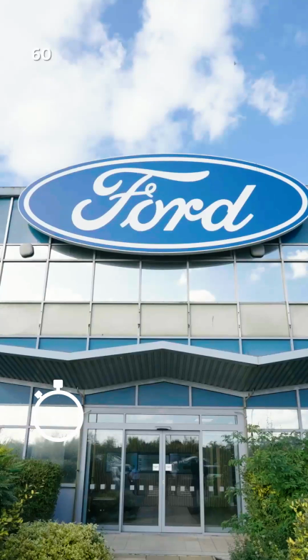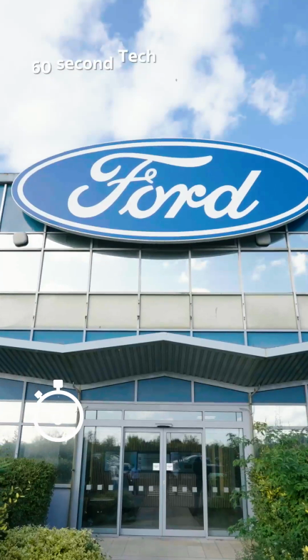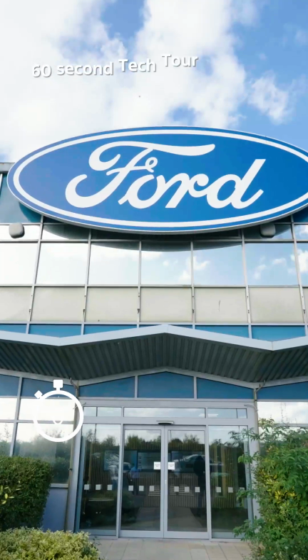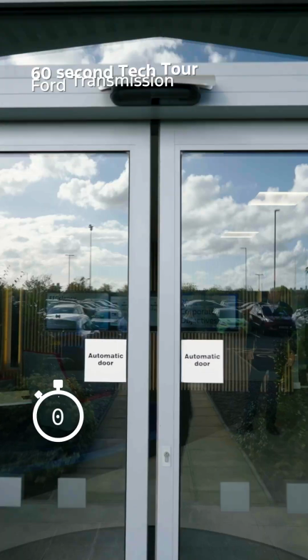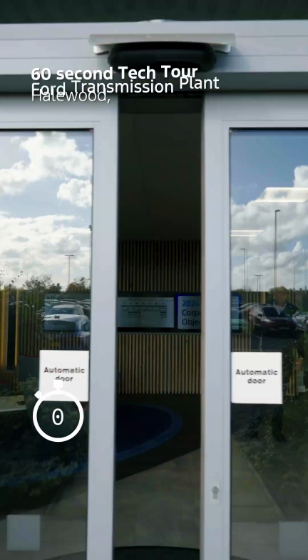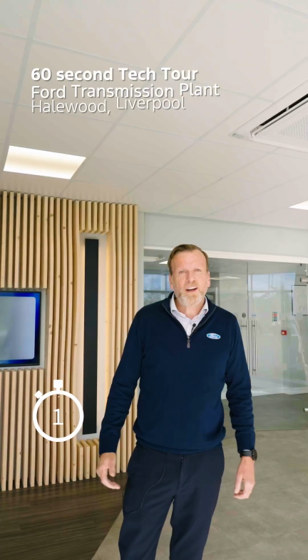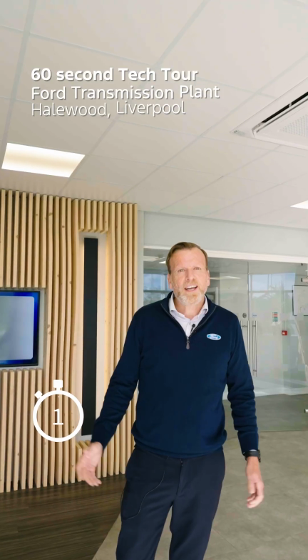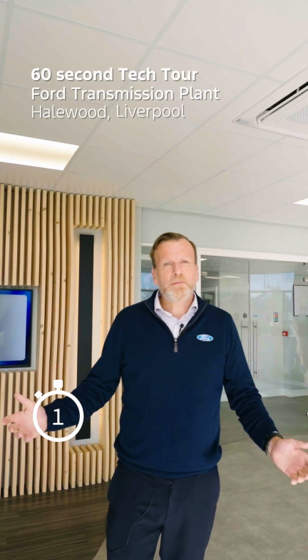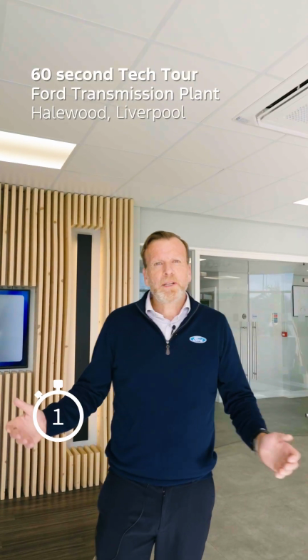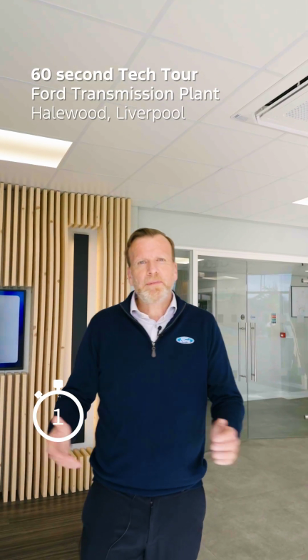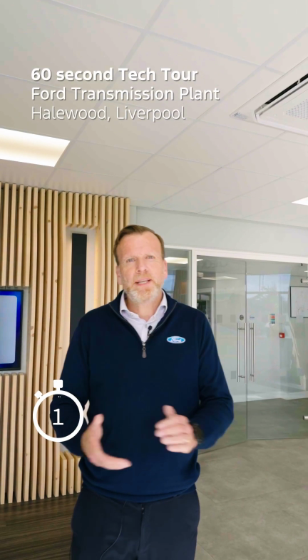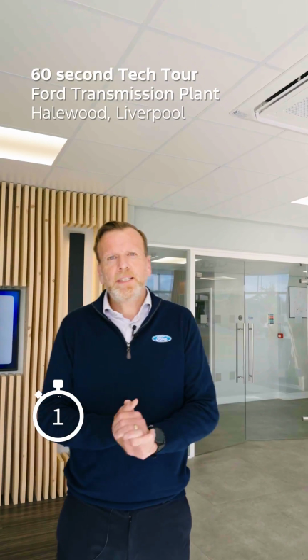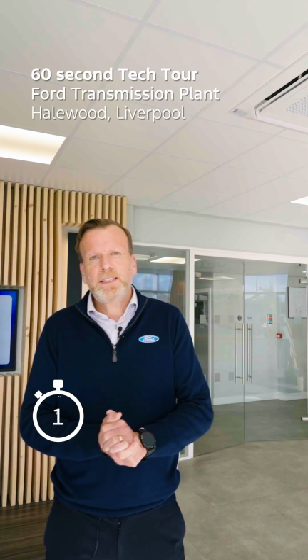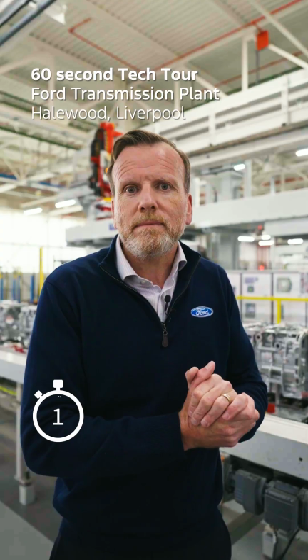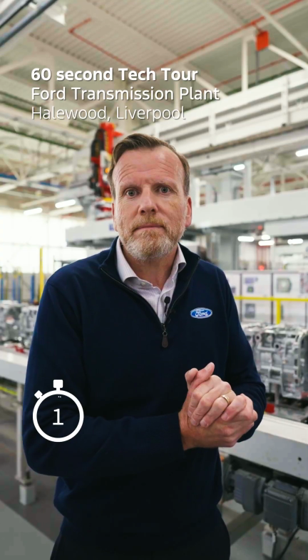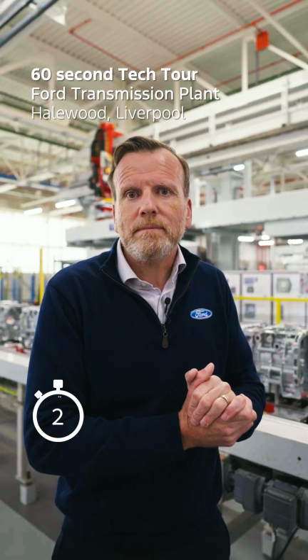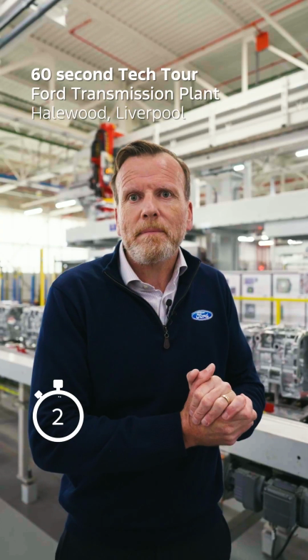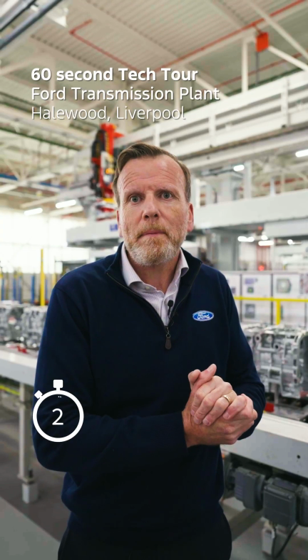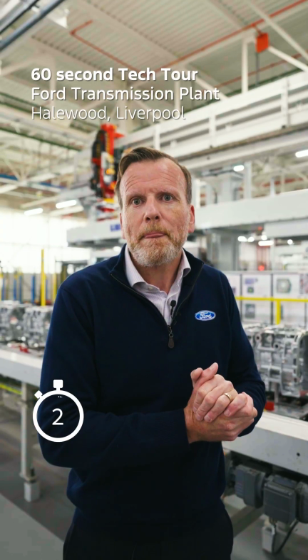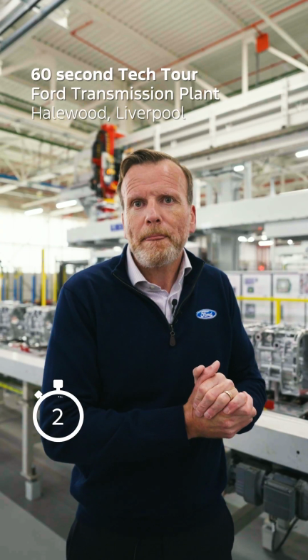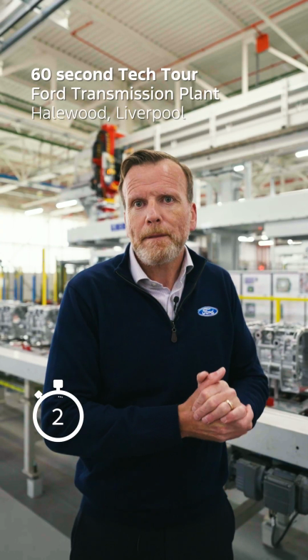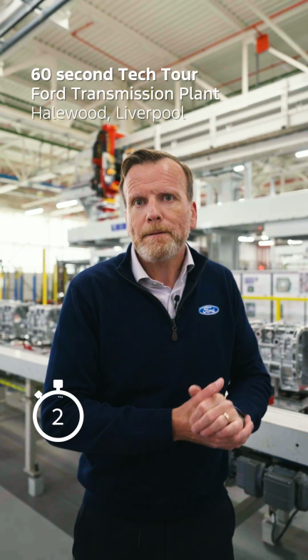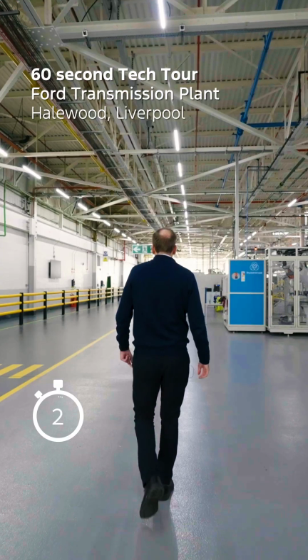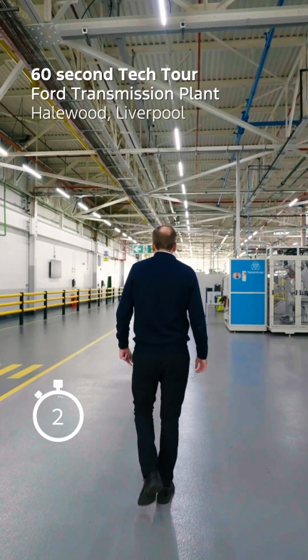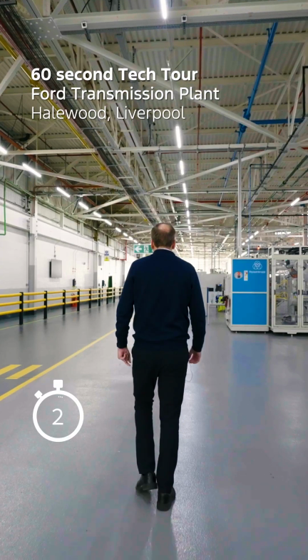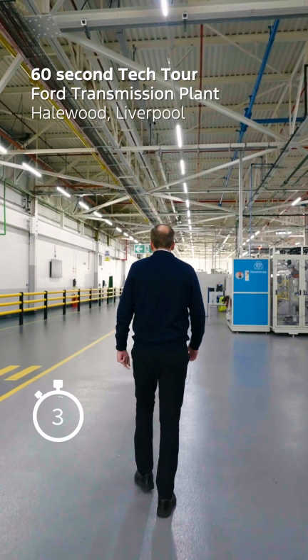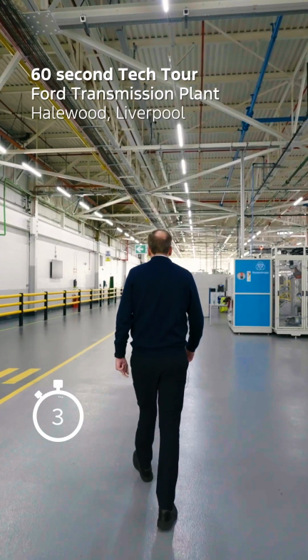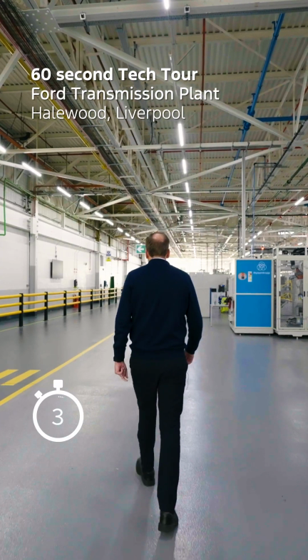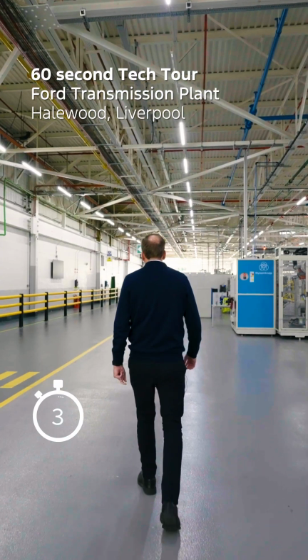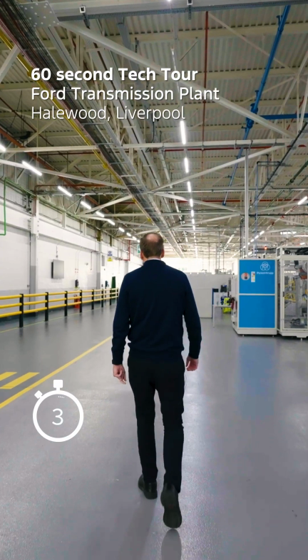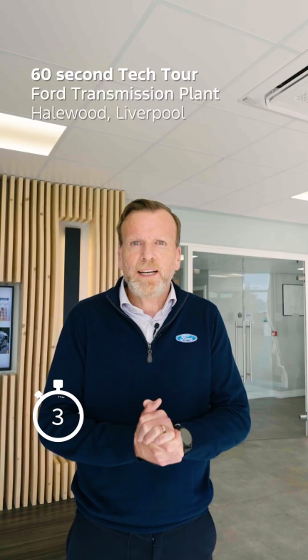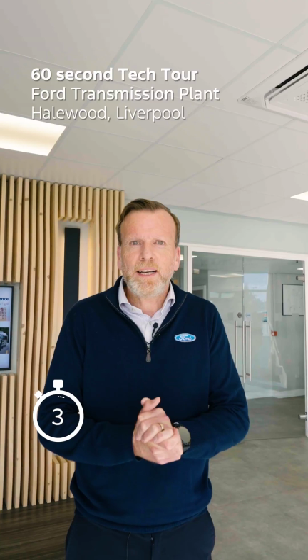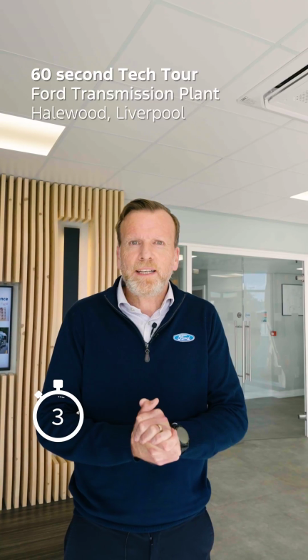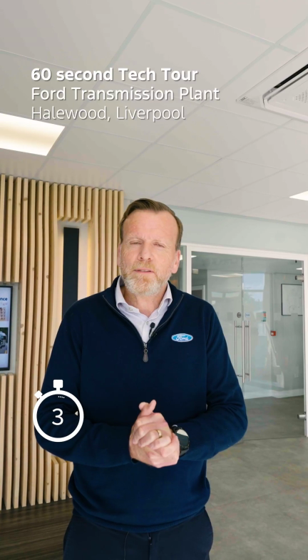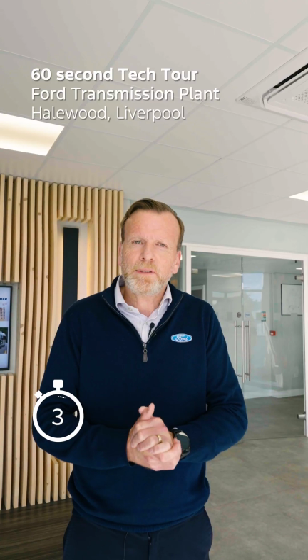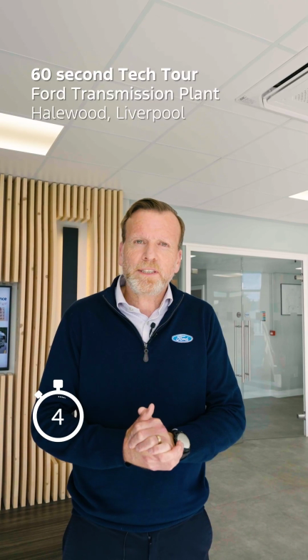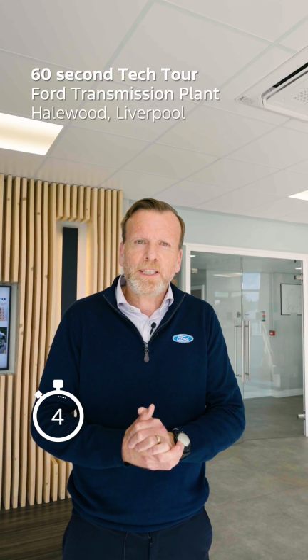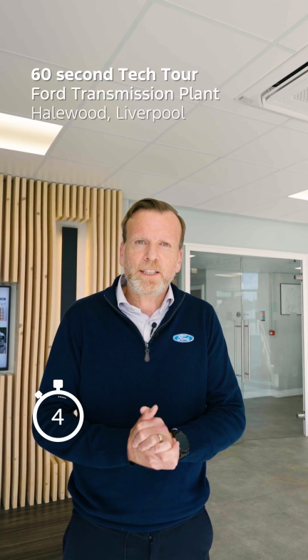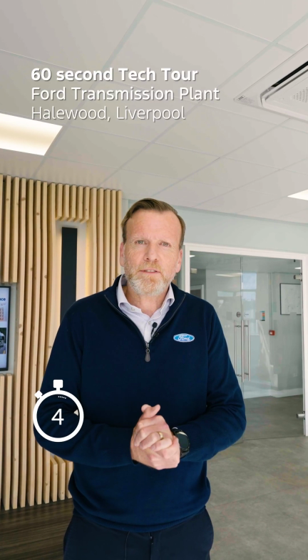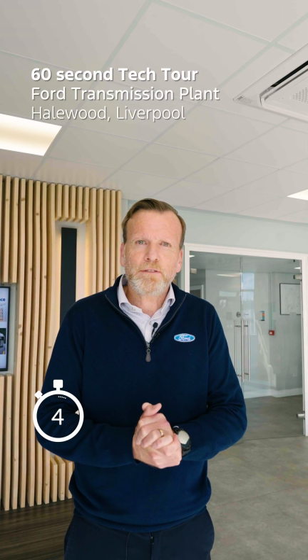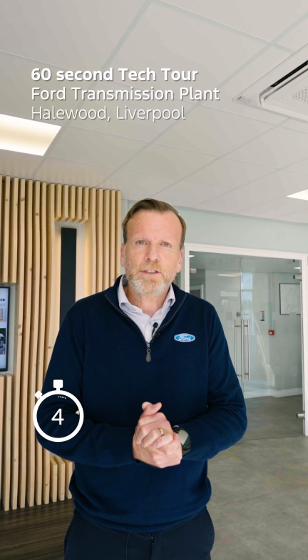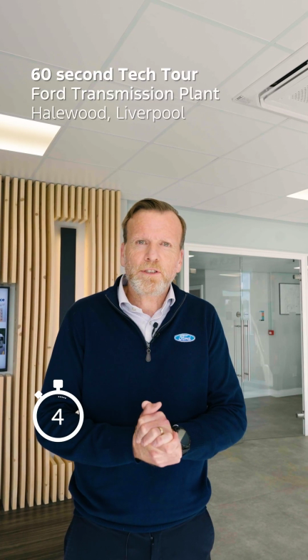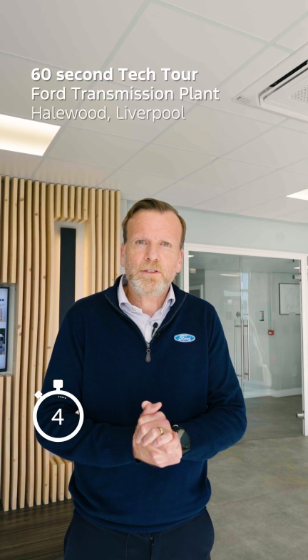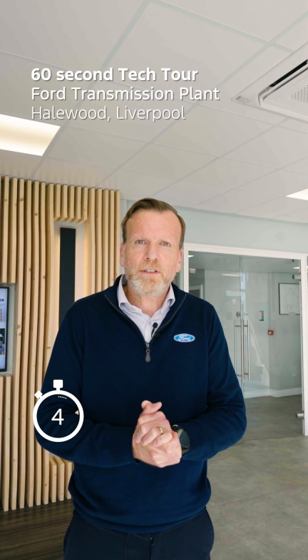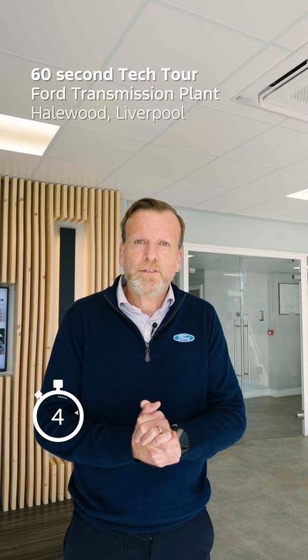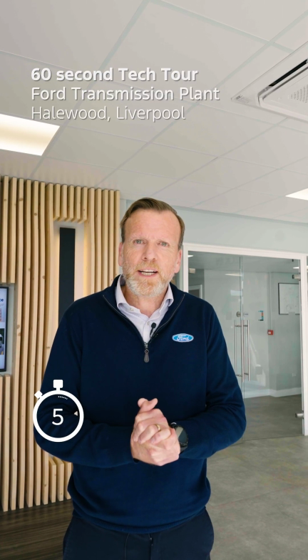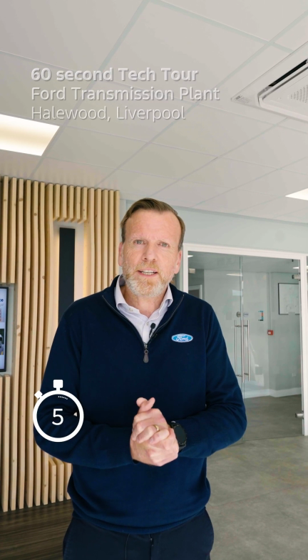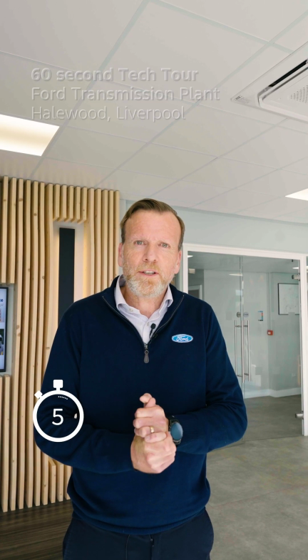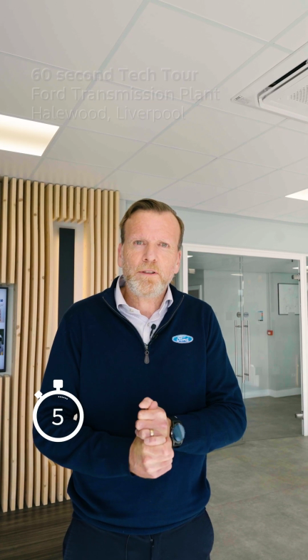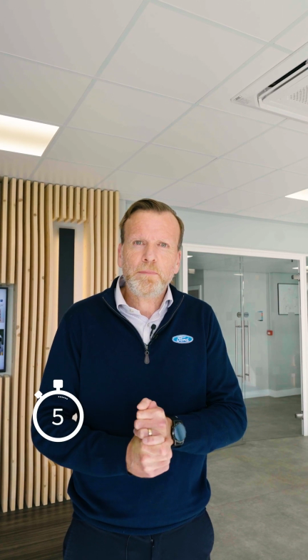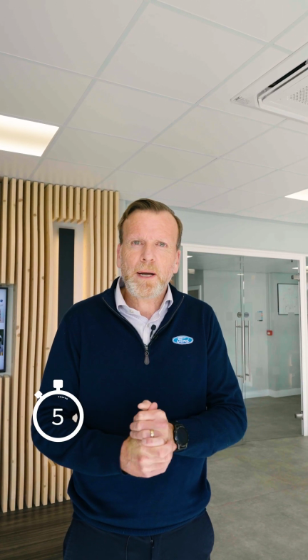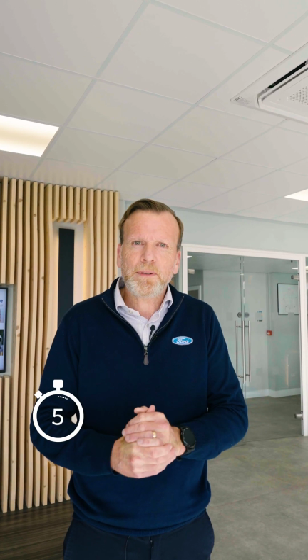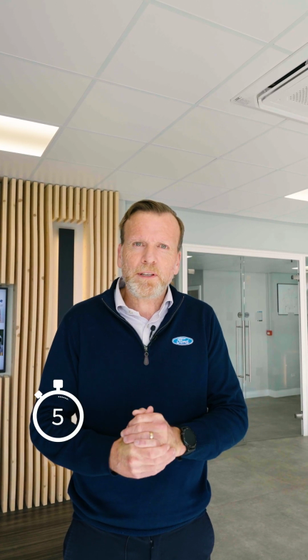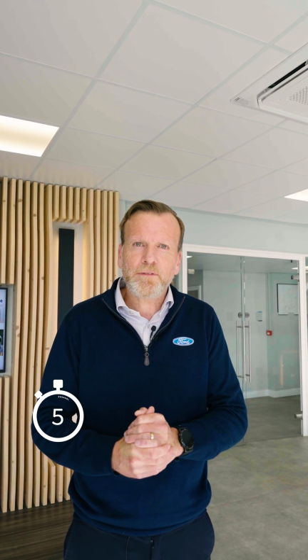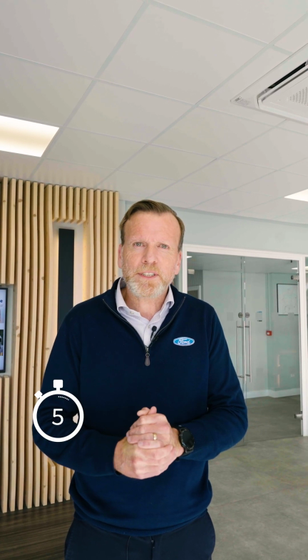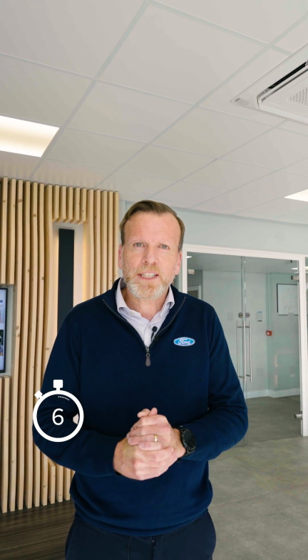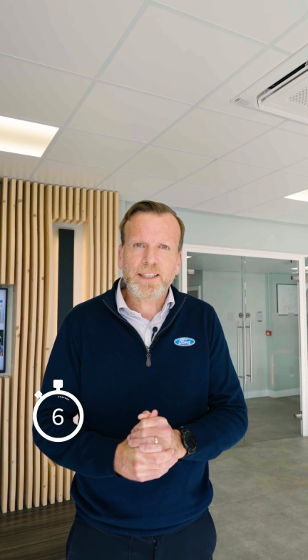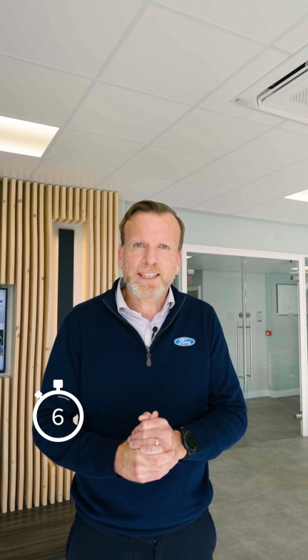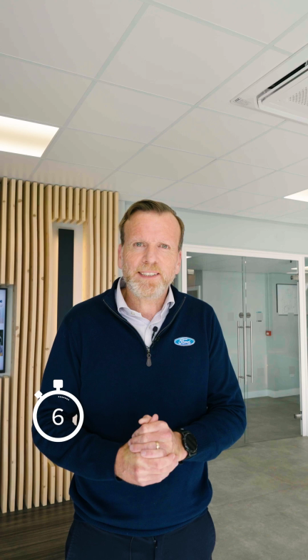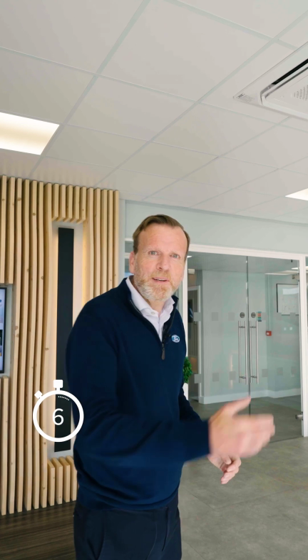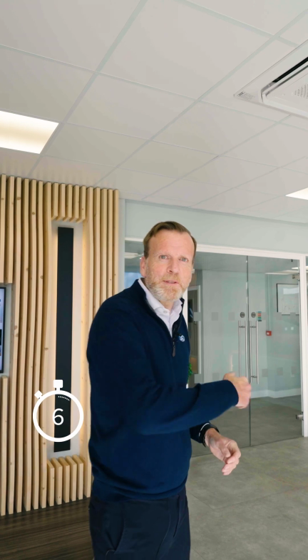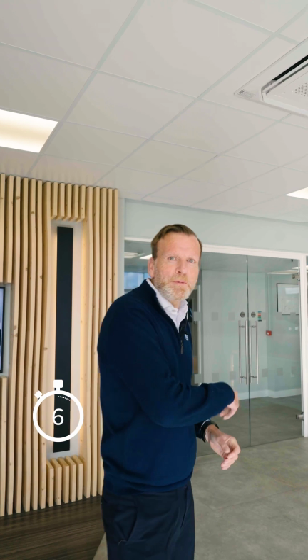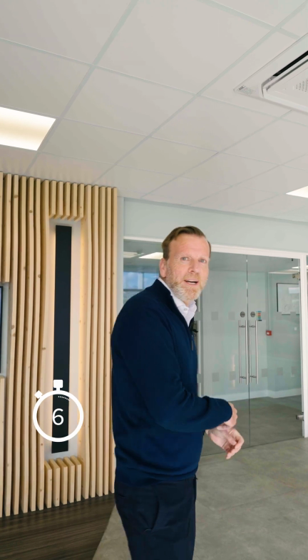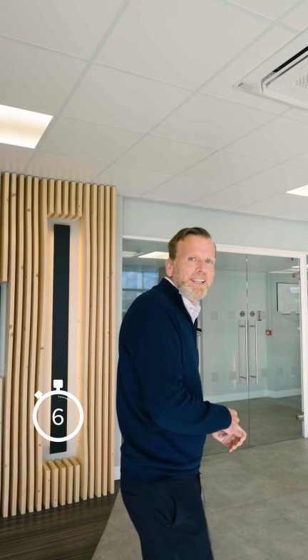Hi, I'm Lee Mears. I'm the old Howard plant manager and I'm going to take you for a tour of our new power unit facility.